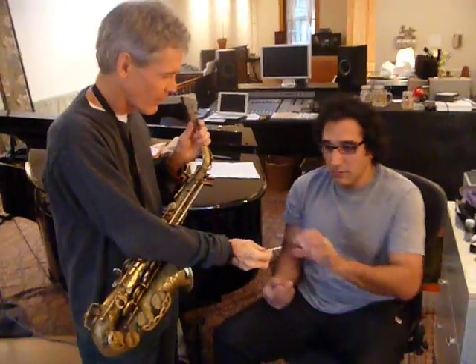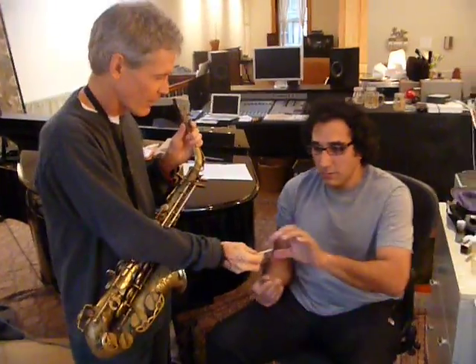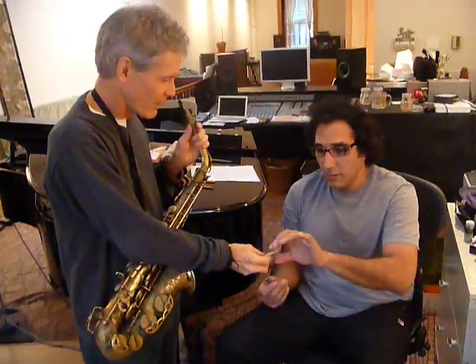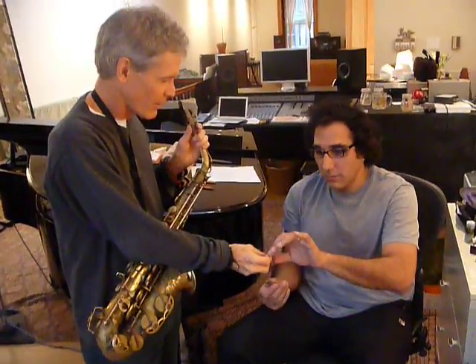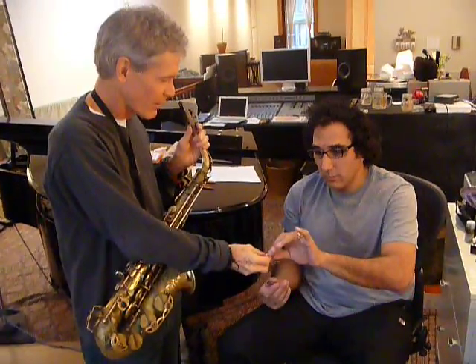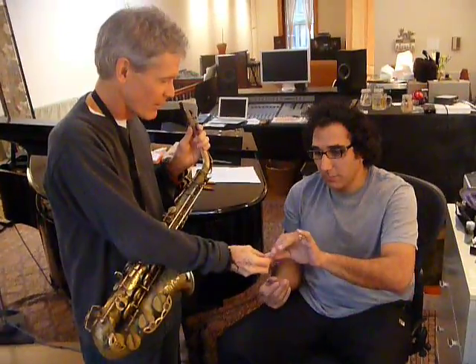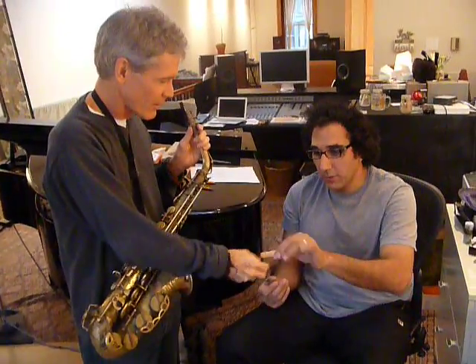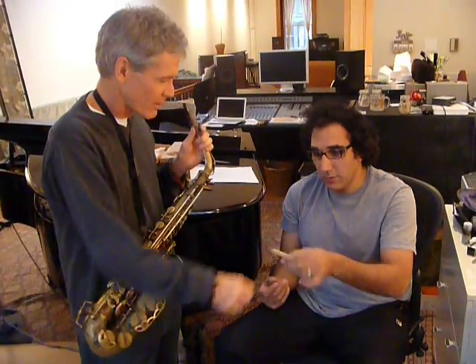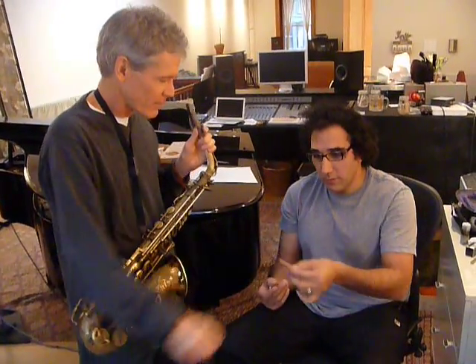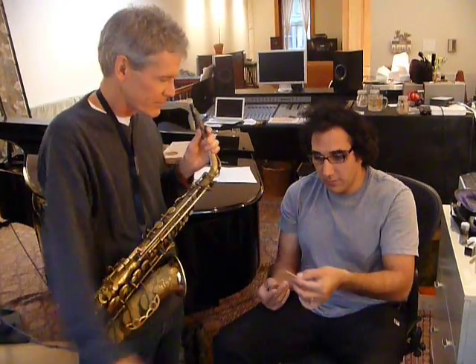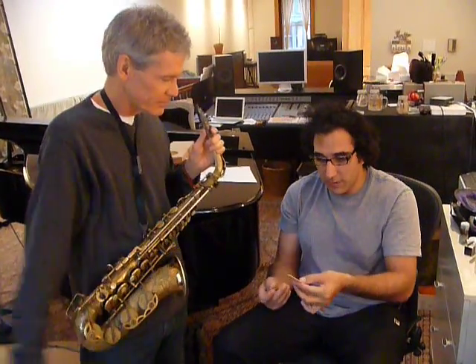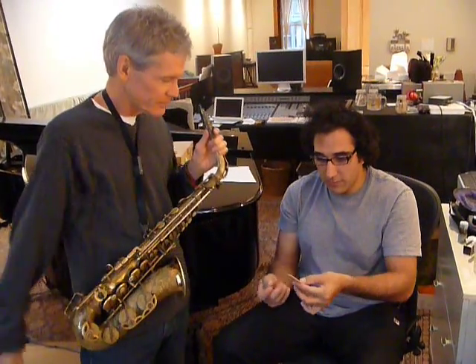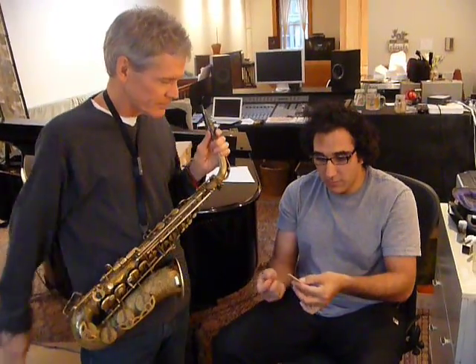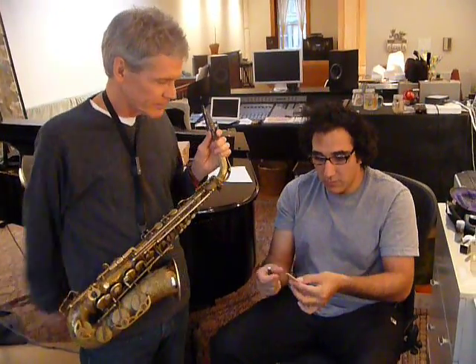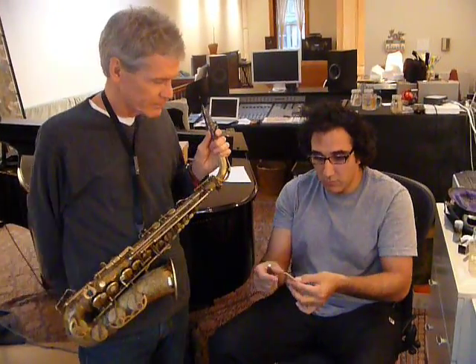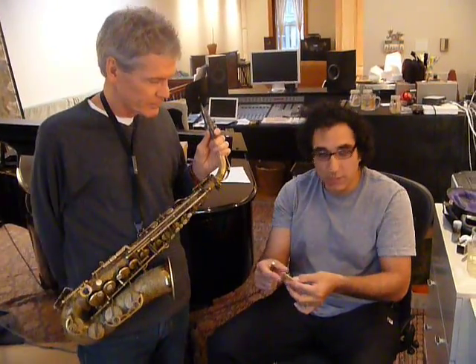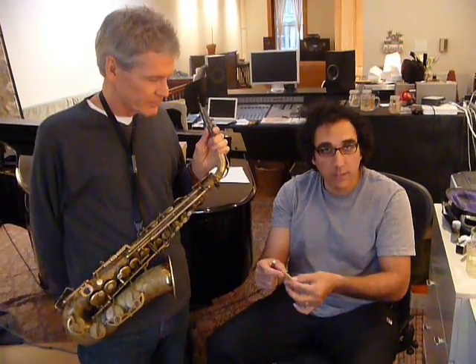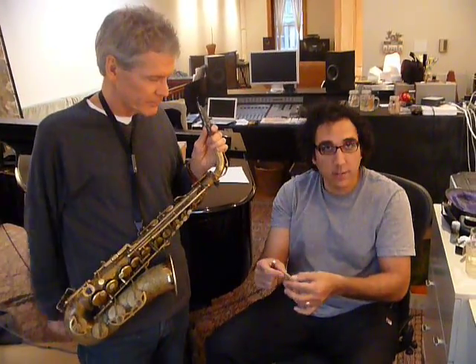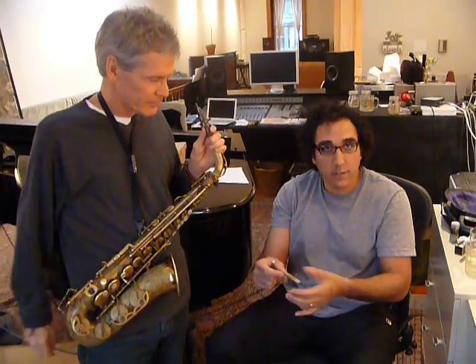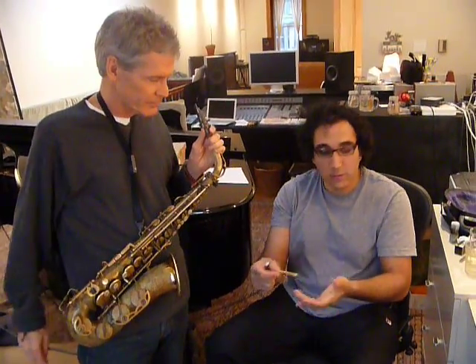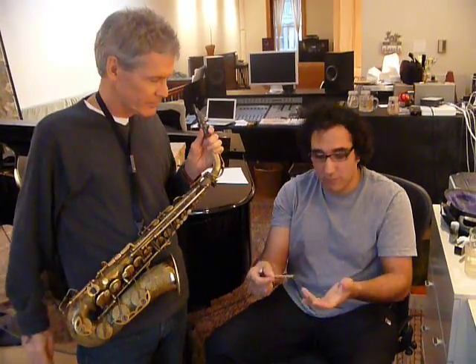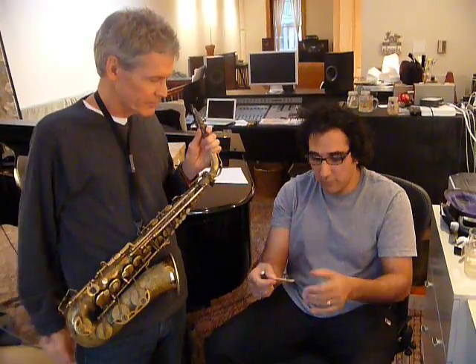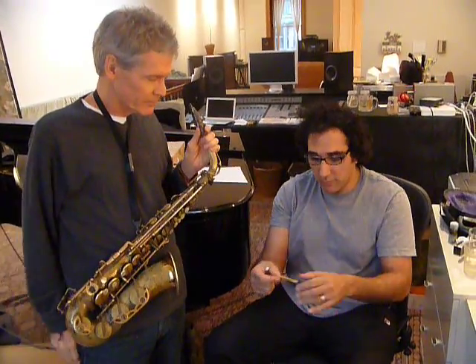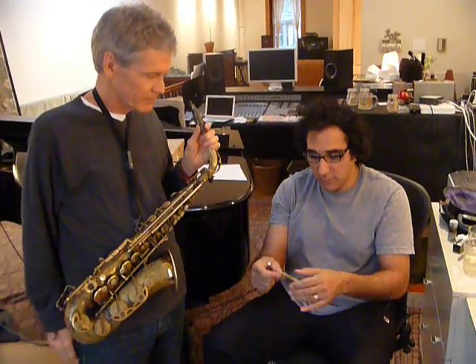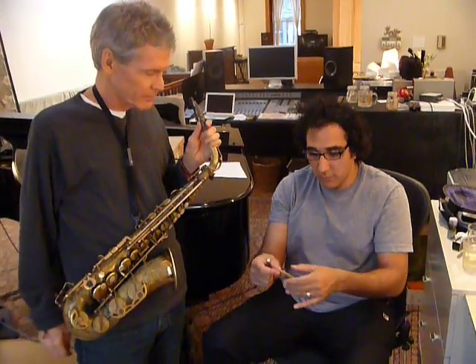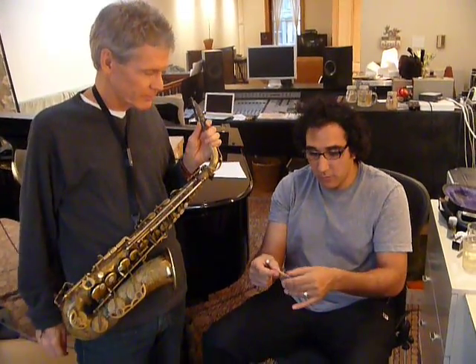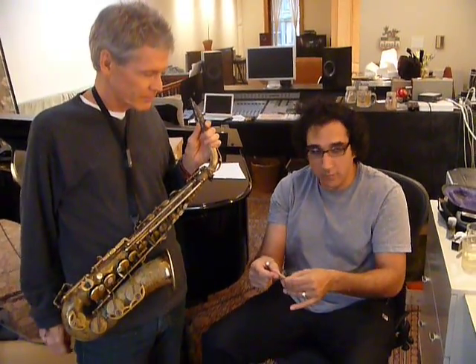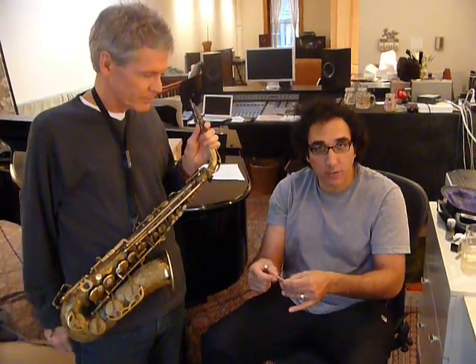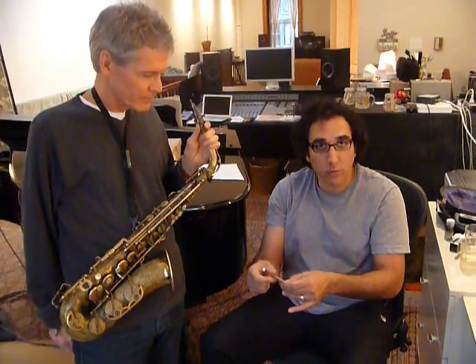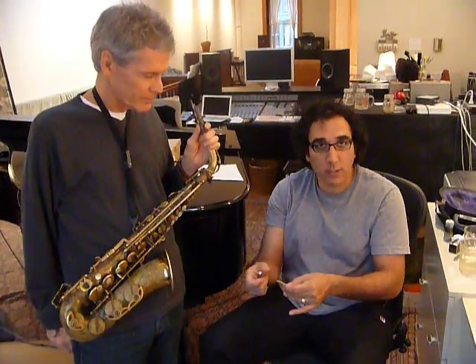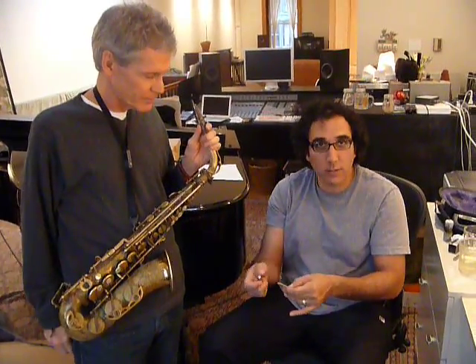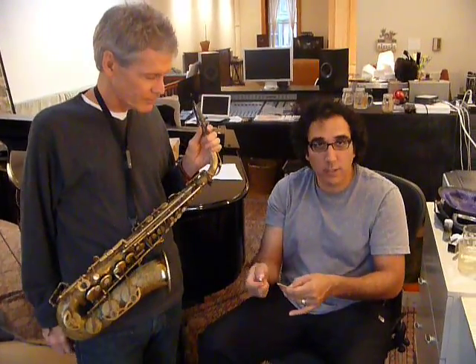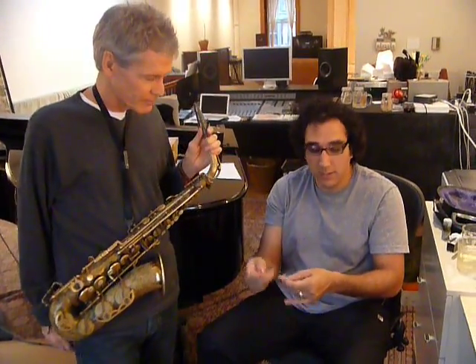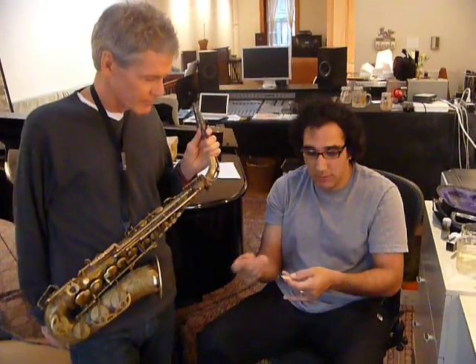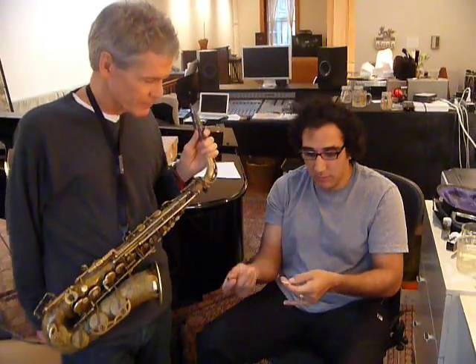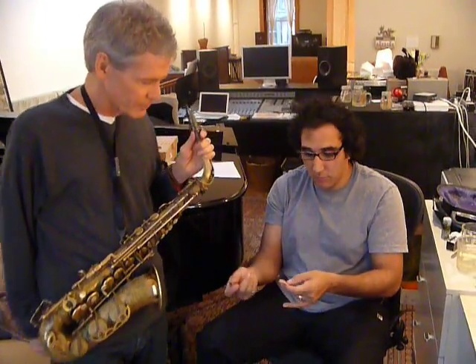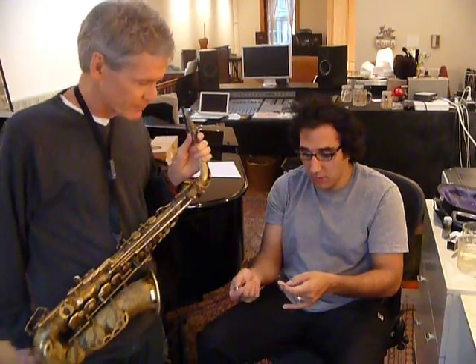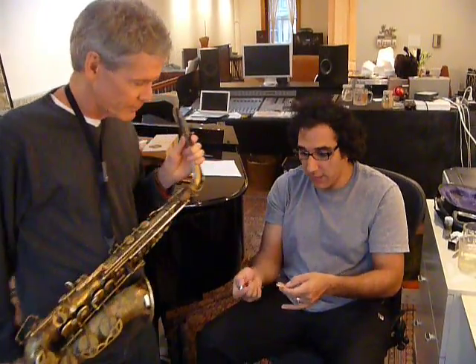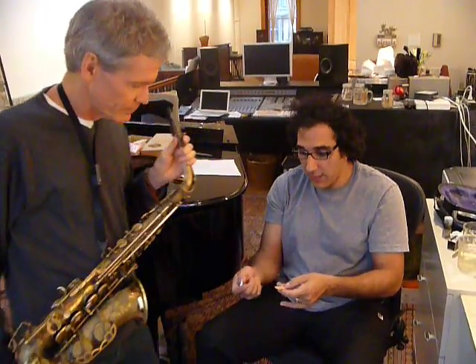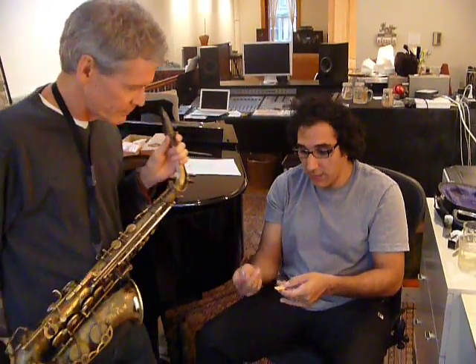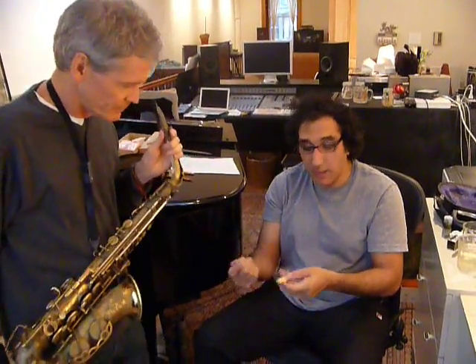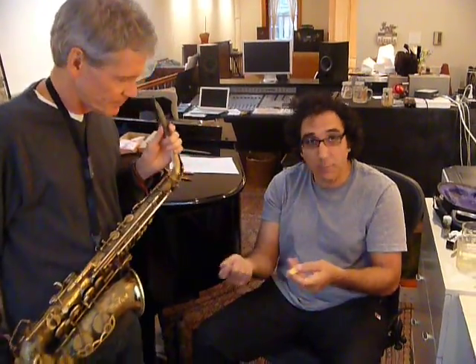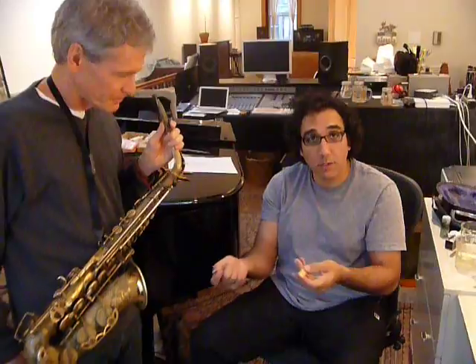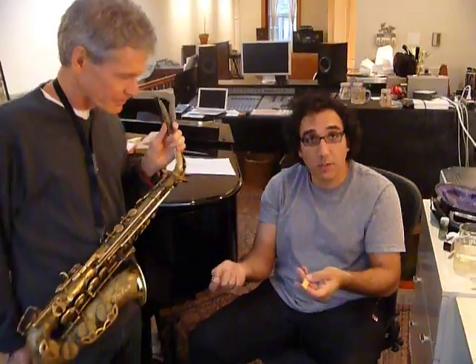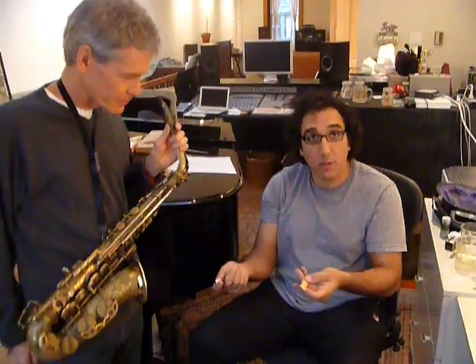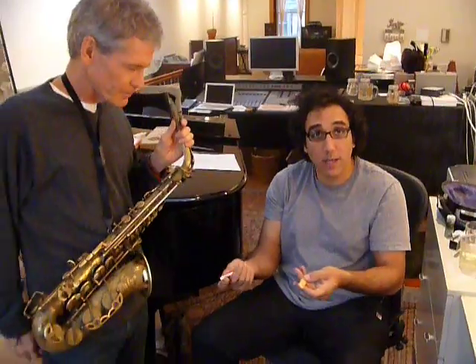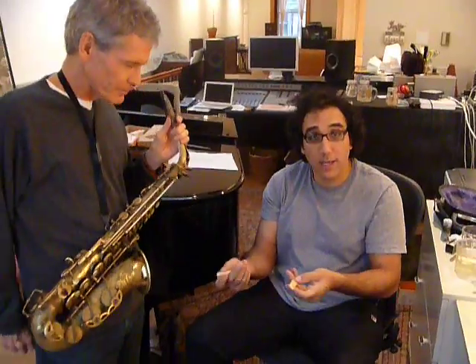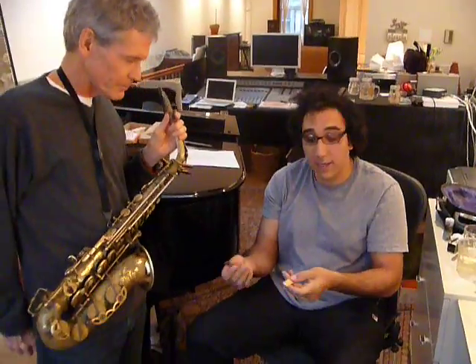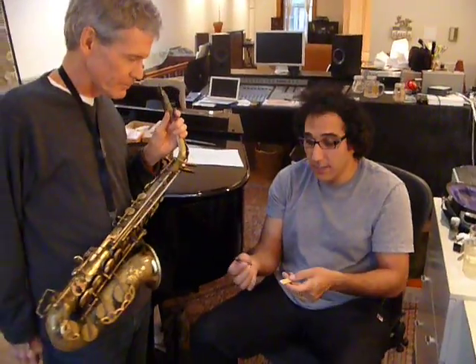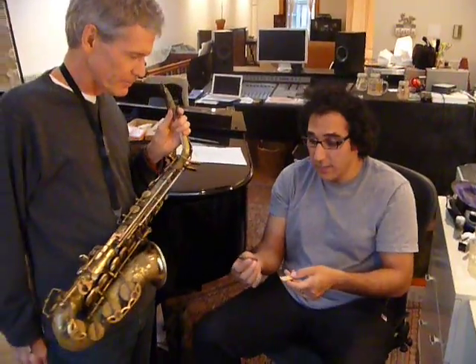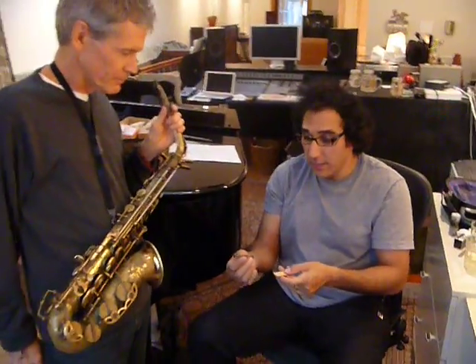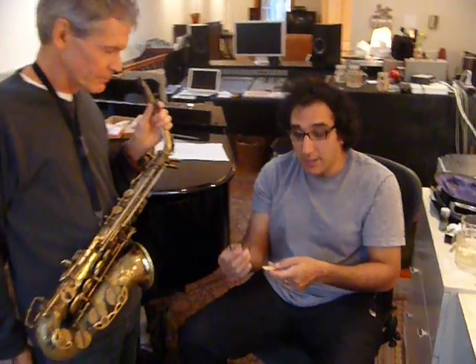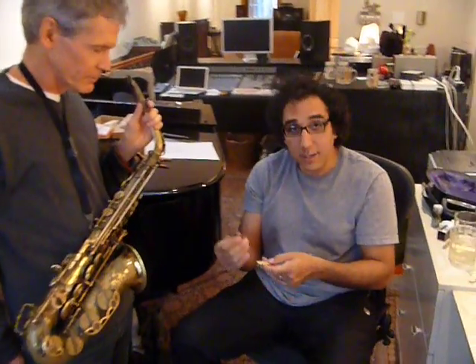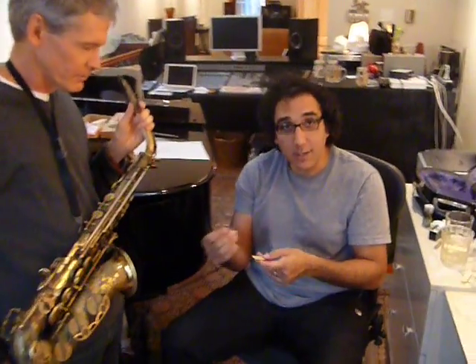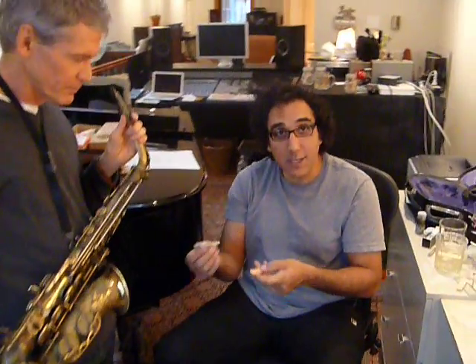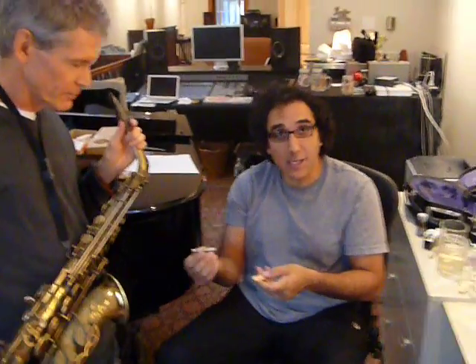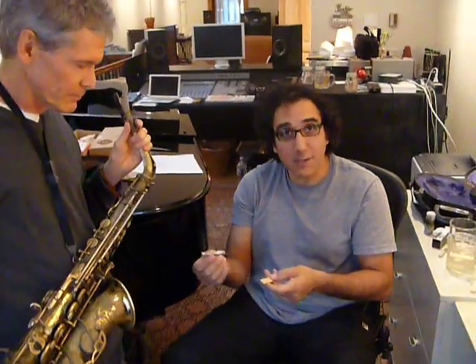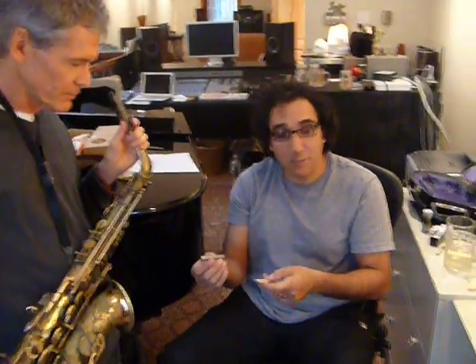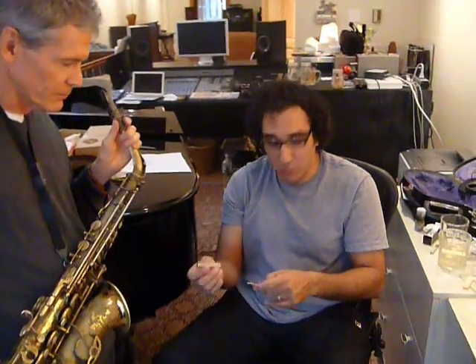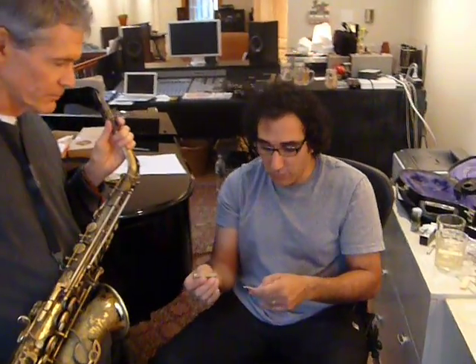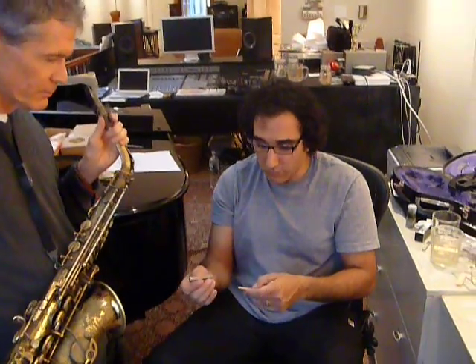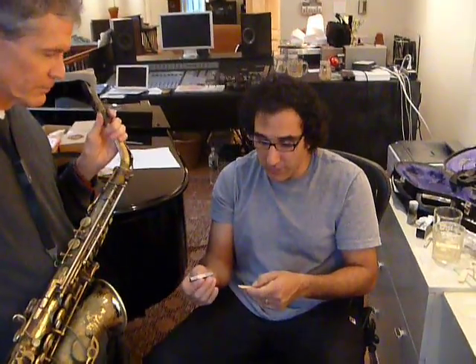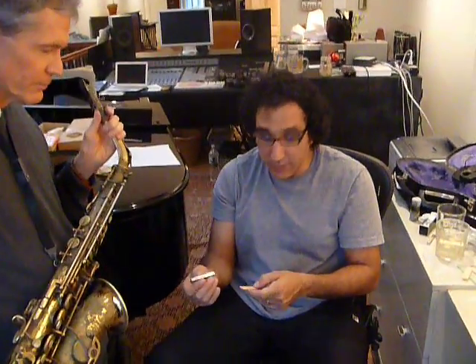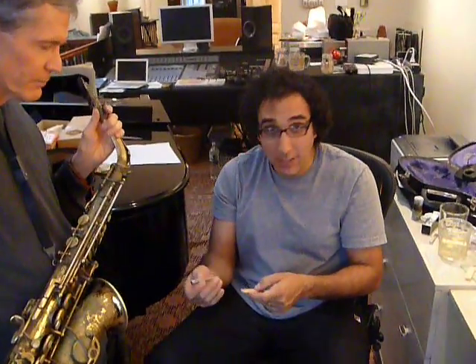What I'm going to do is take a new reed that he just soaked very quickly, and it's playing, and I'm going to go ahead and geek it with the reed geek.